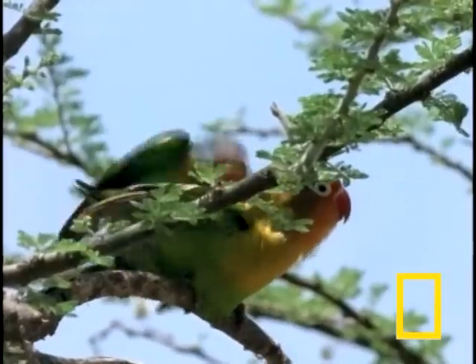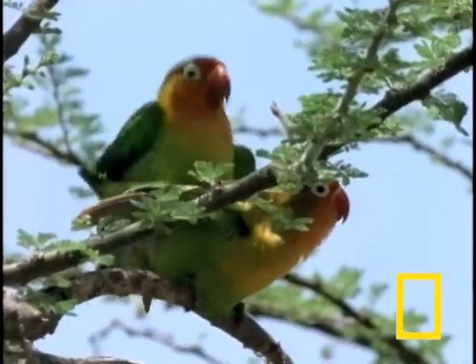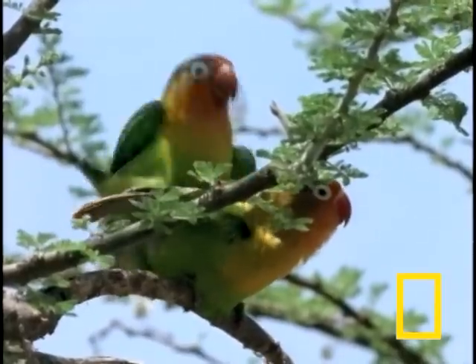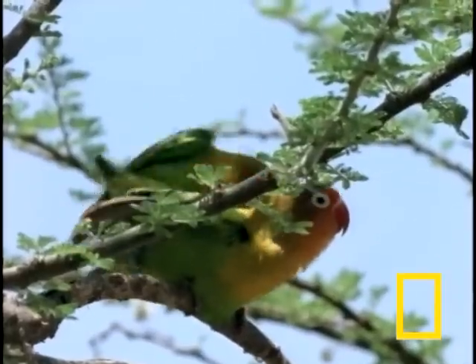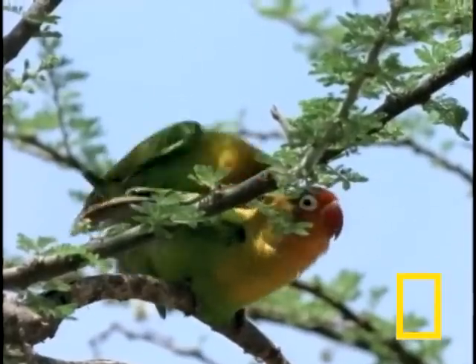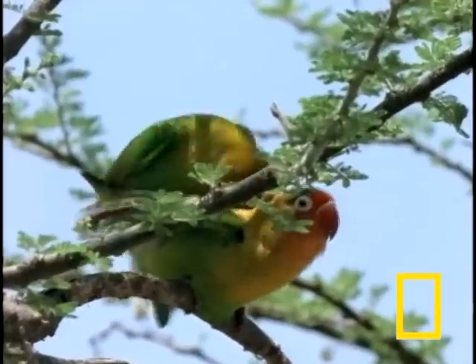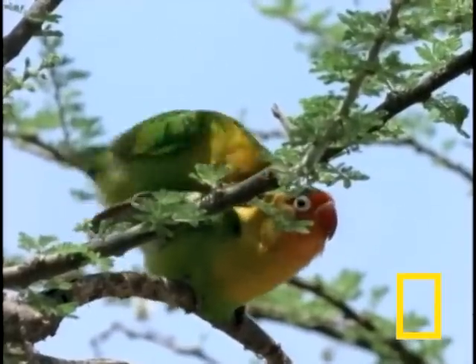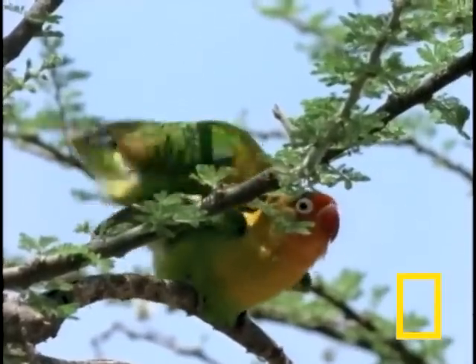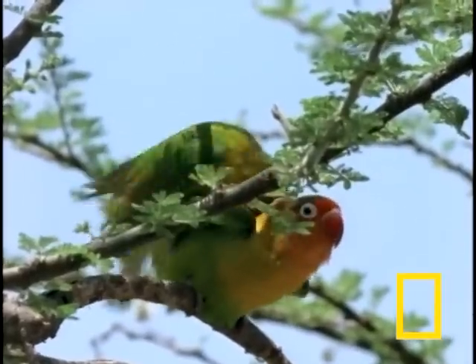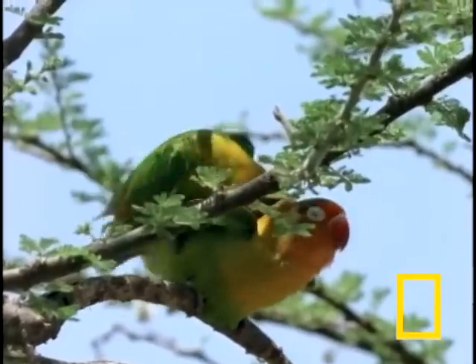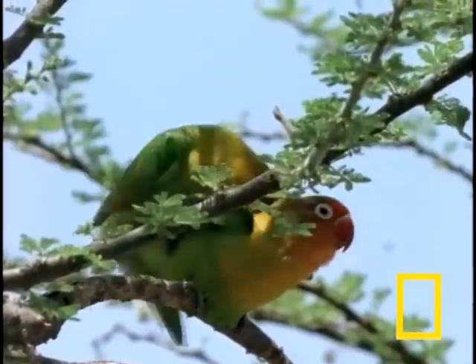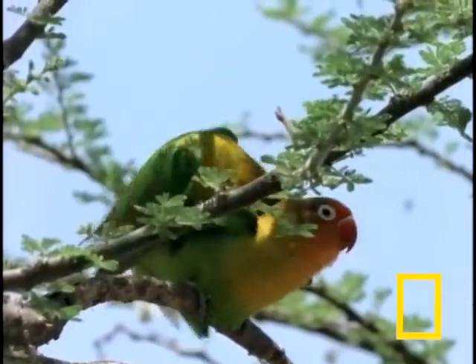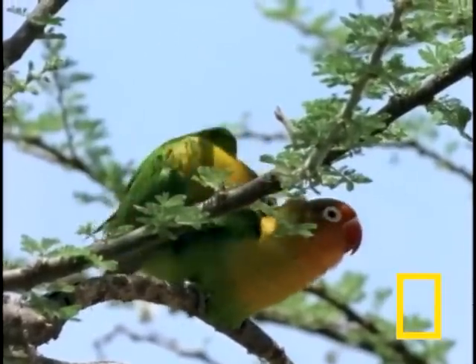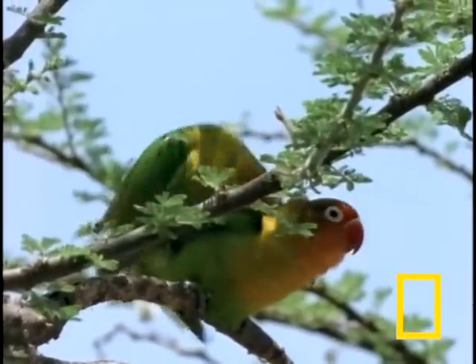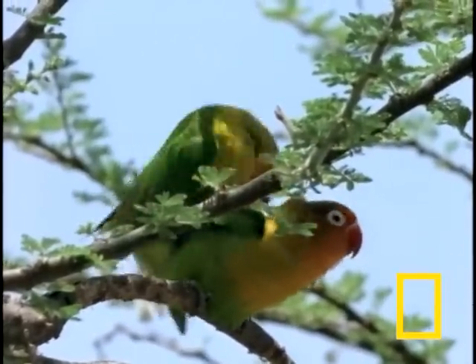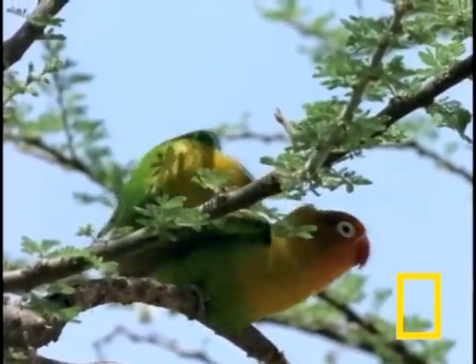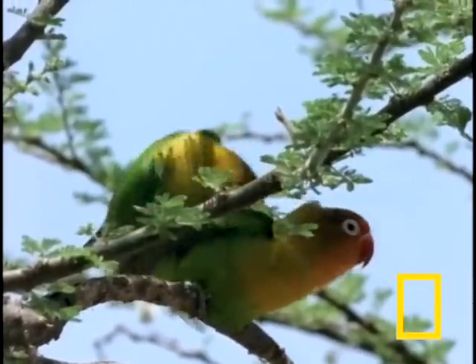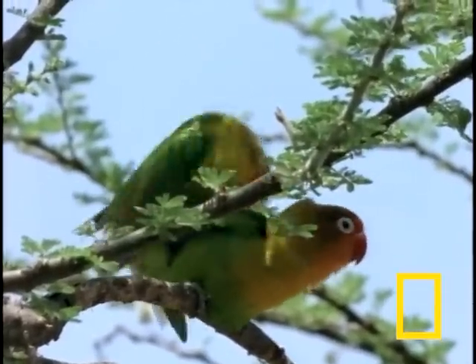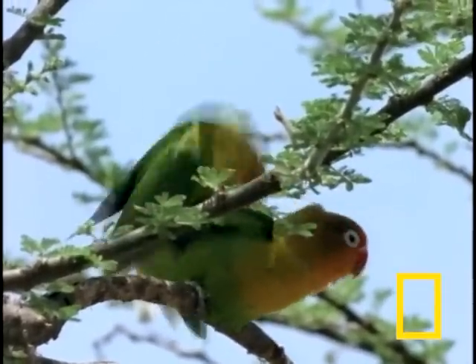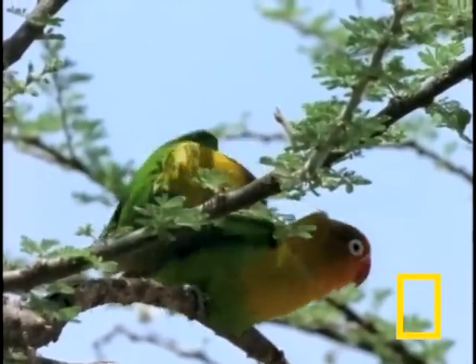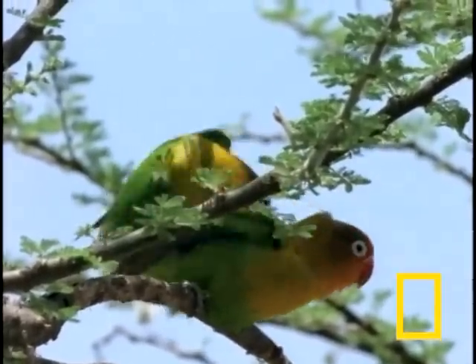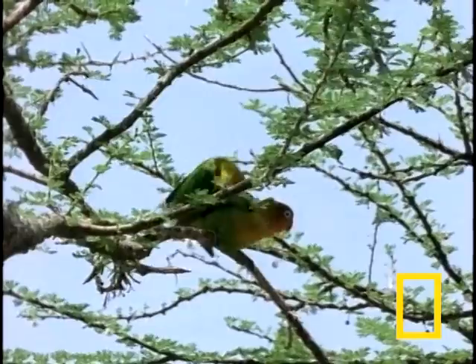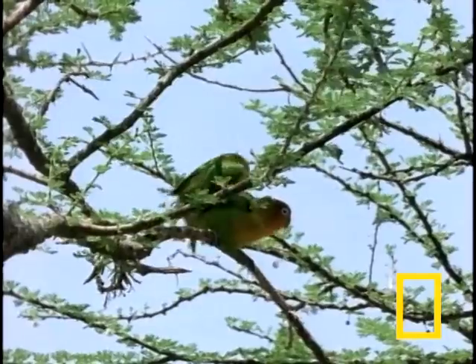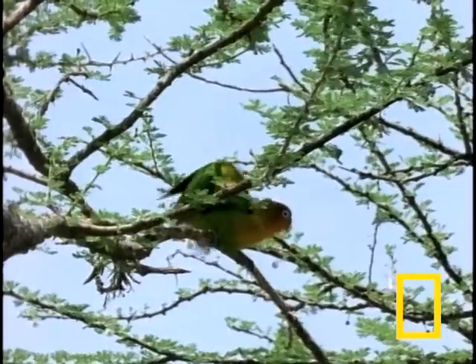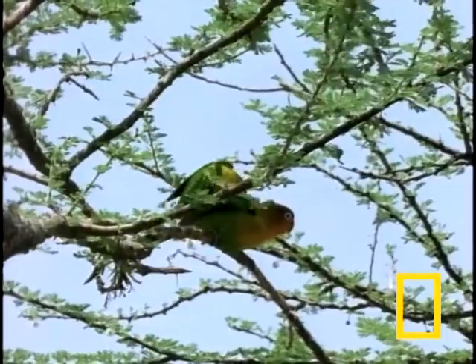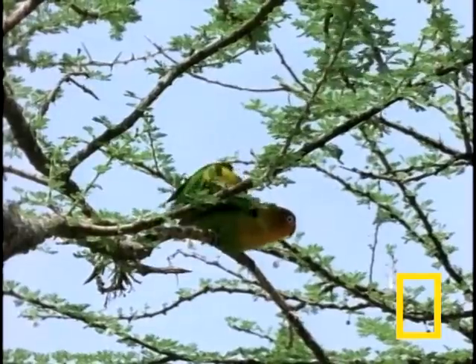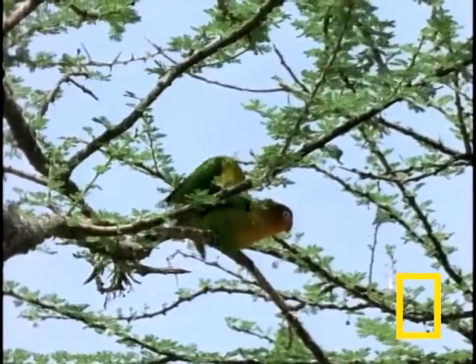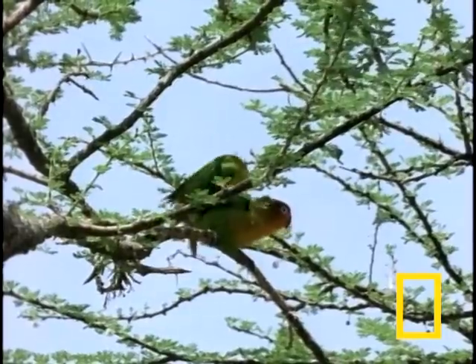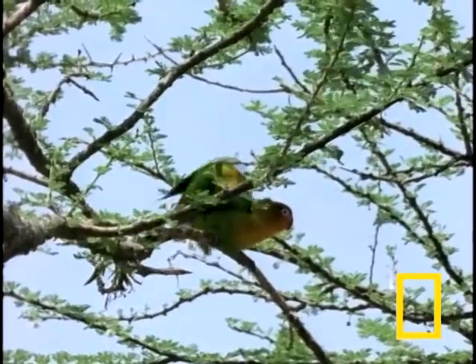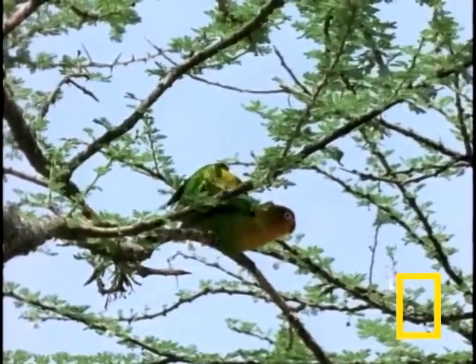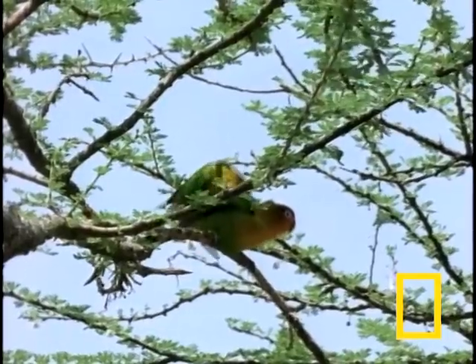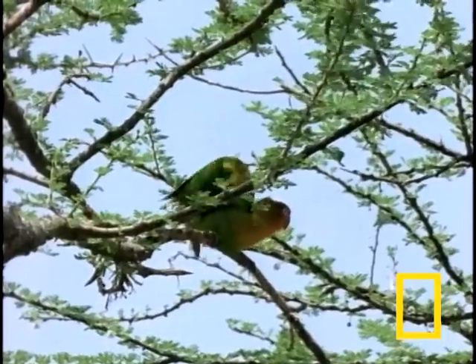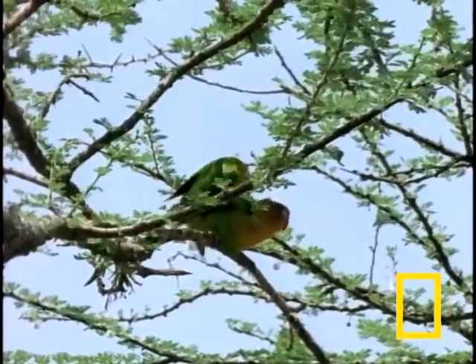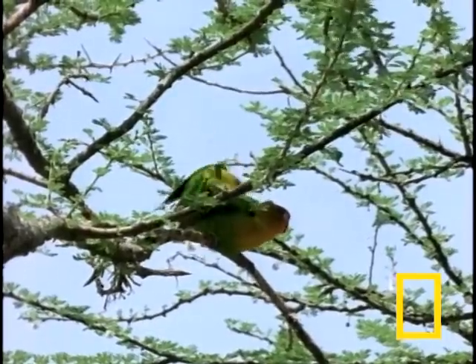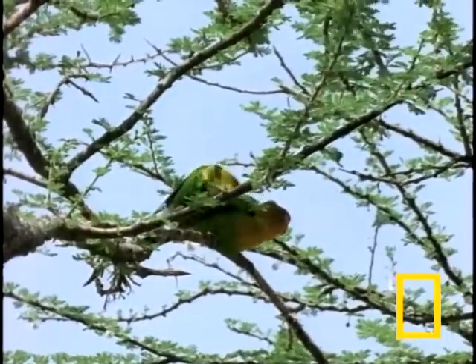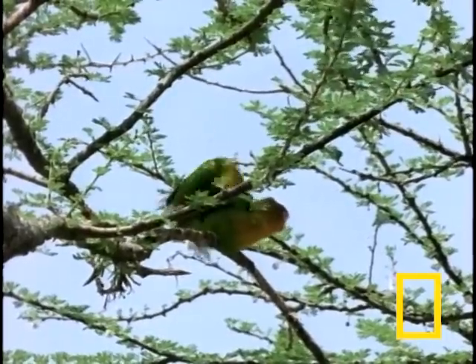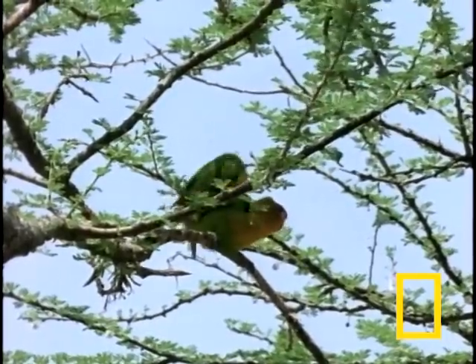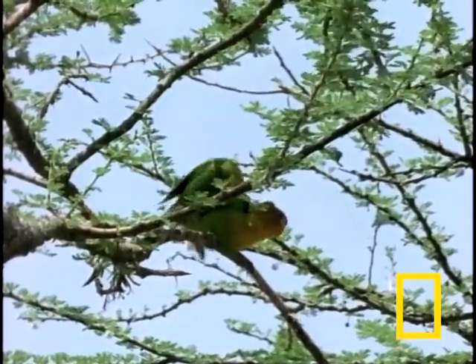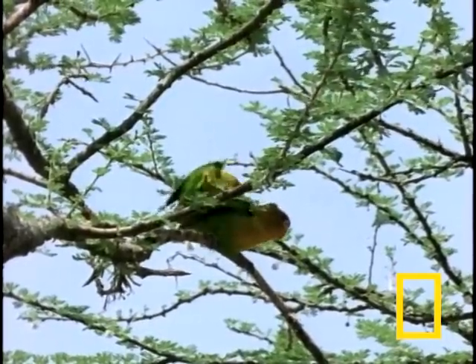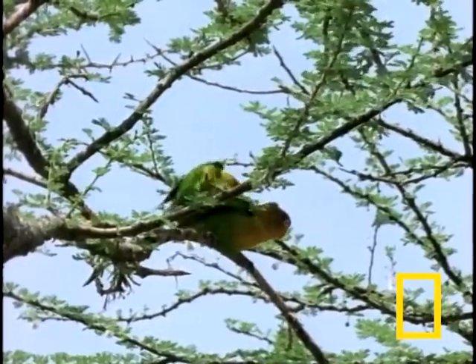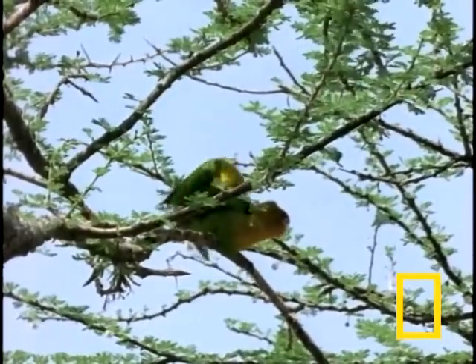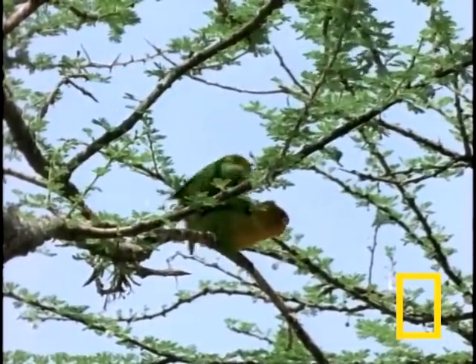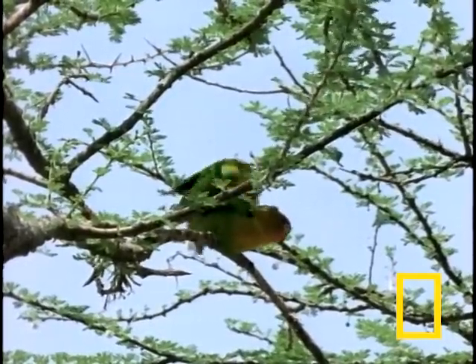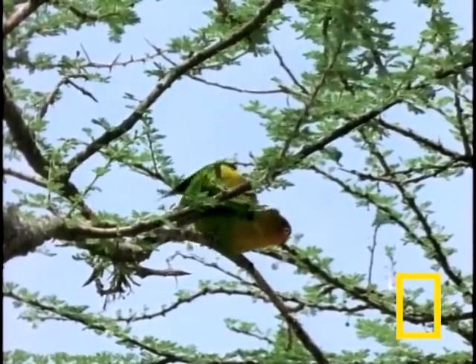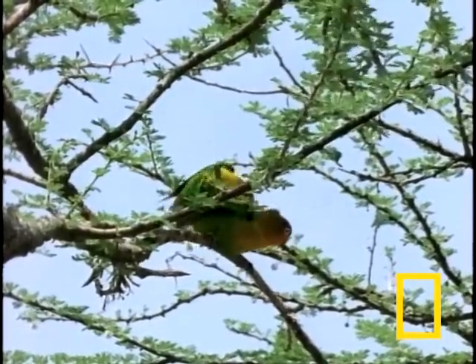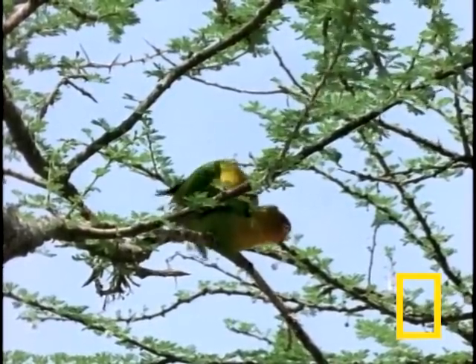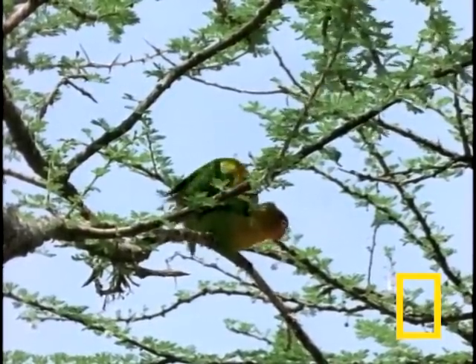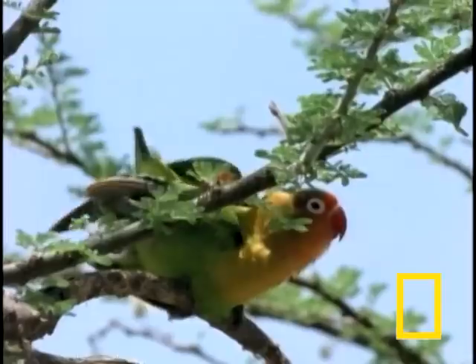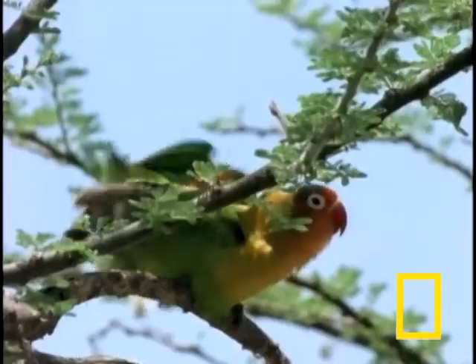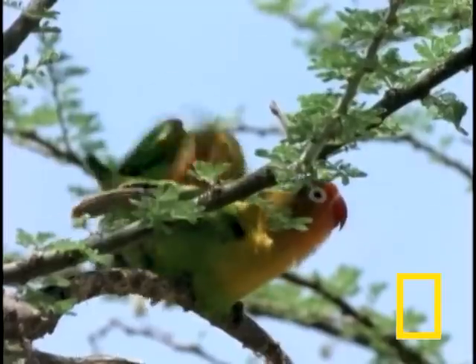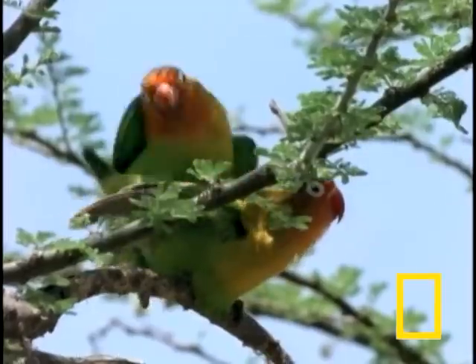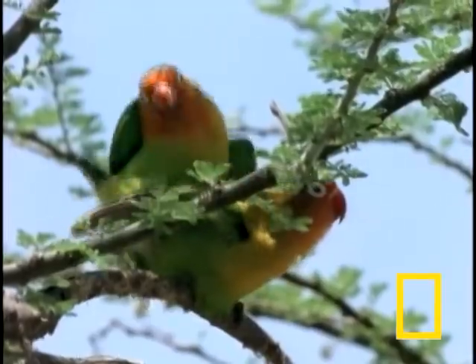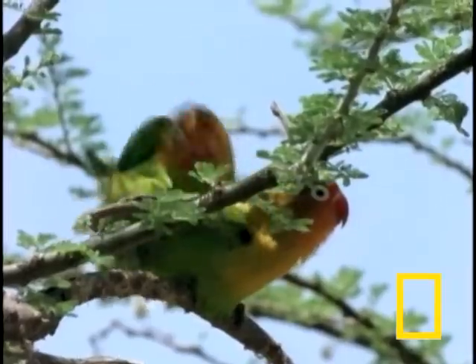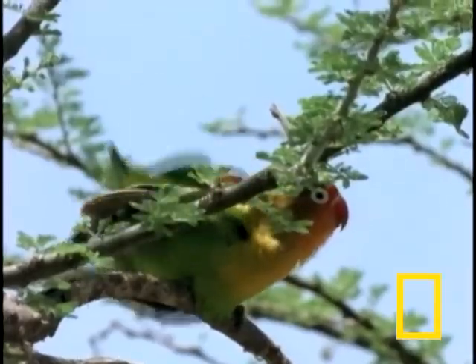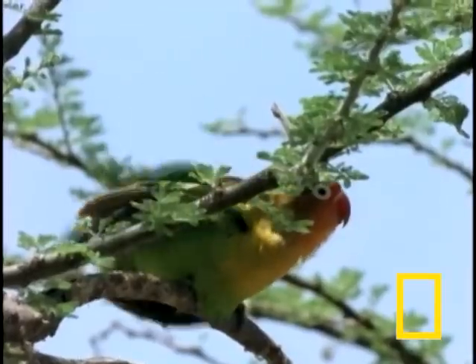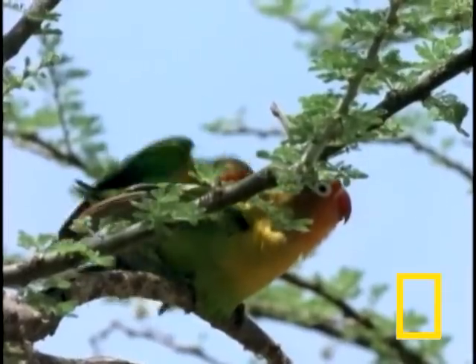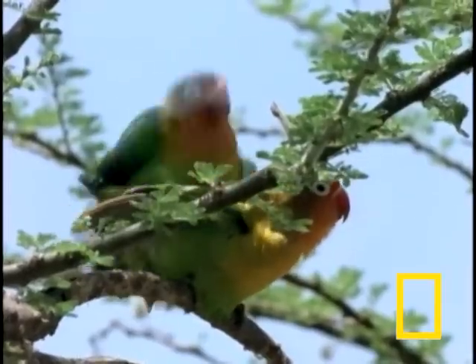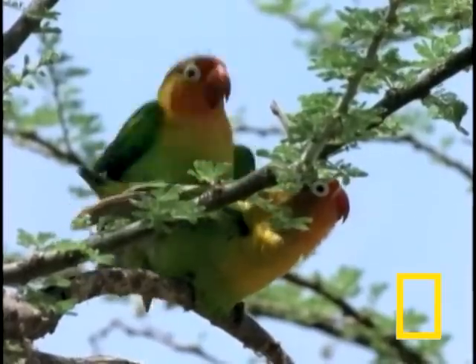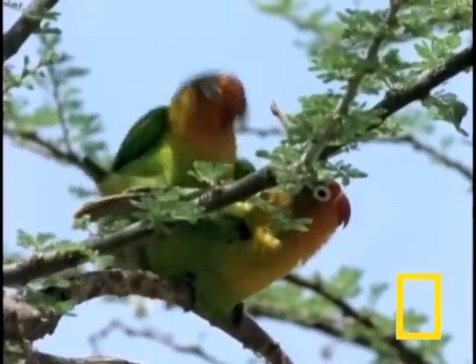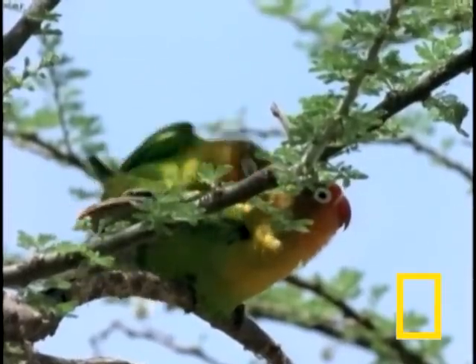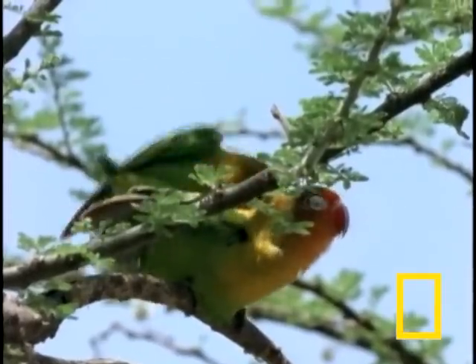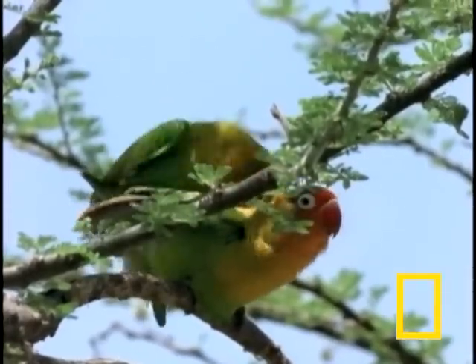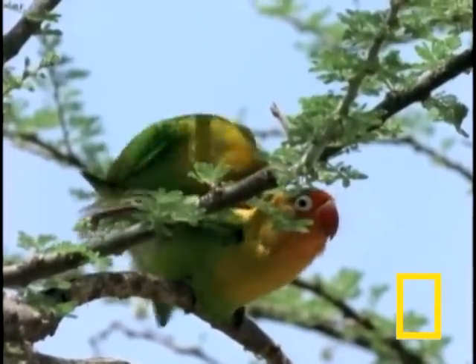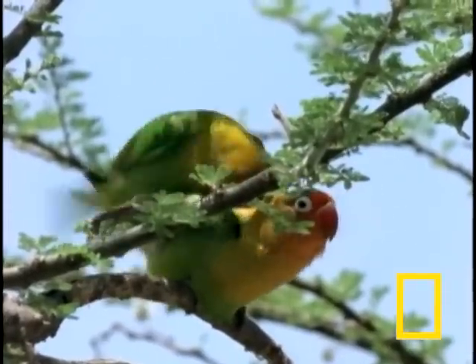Well, actually, it does get better than this. After foreplay, the real play. I mean, they are lovebirds, don't you know?